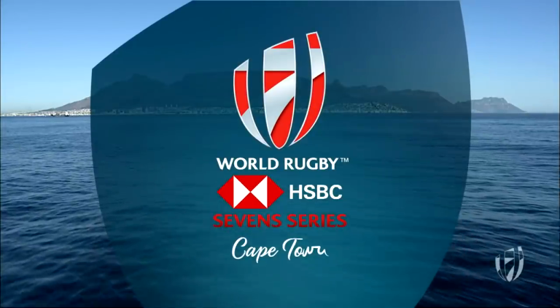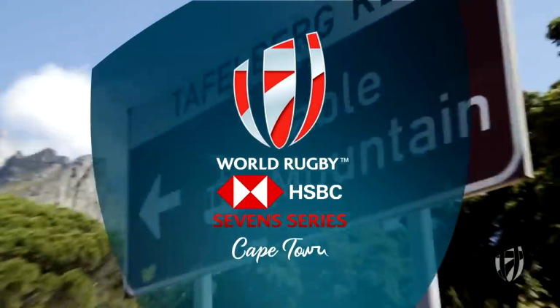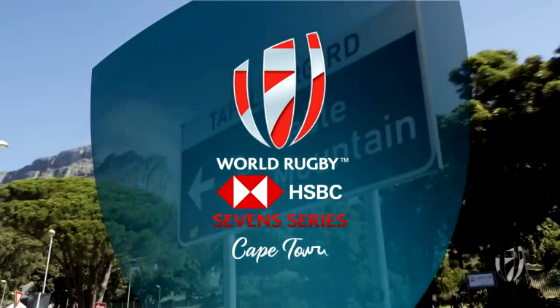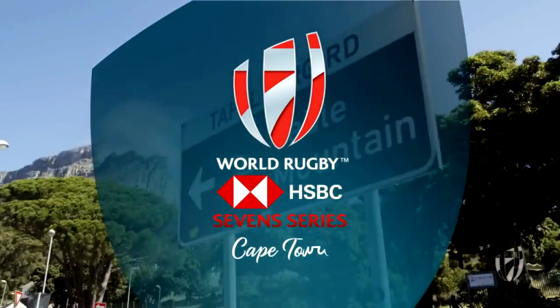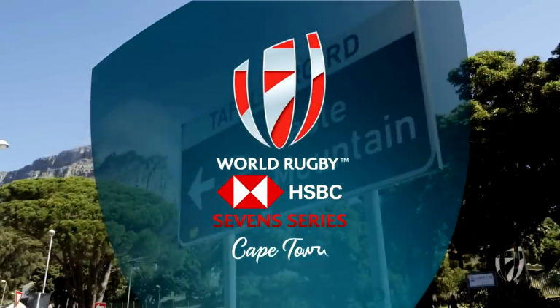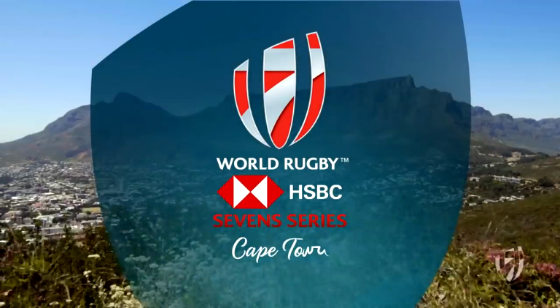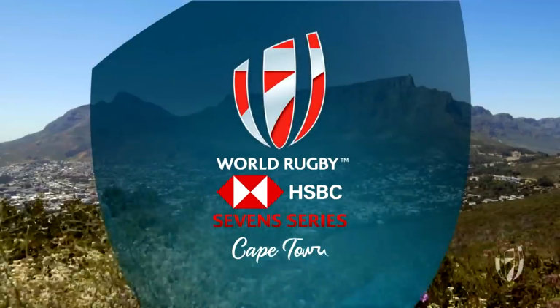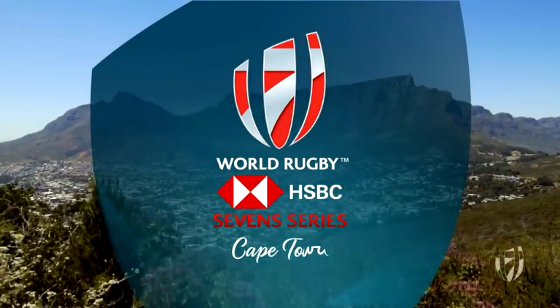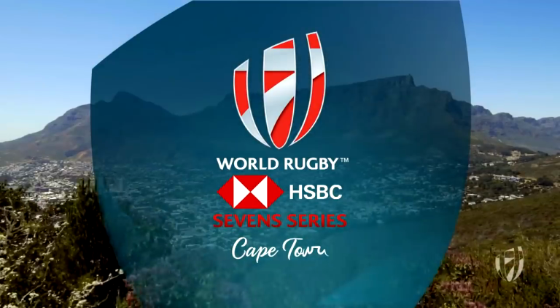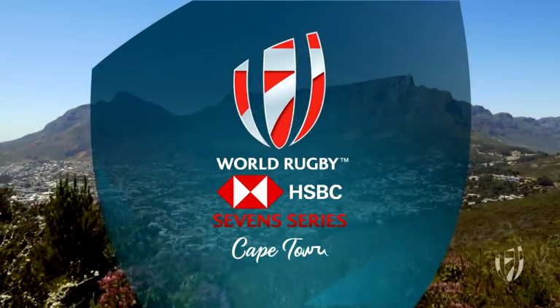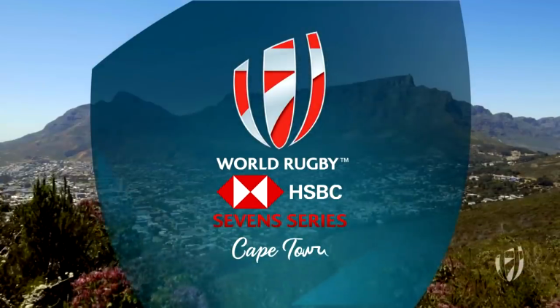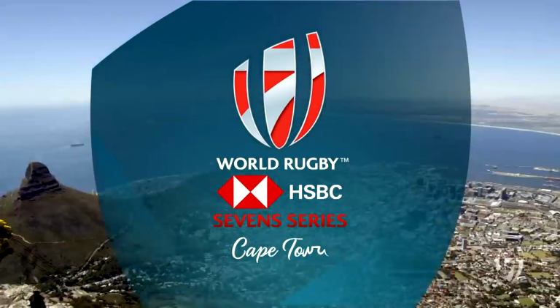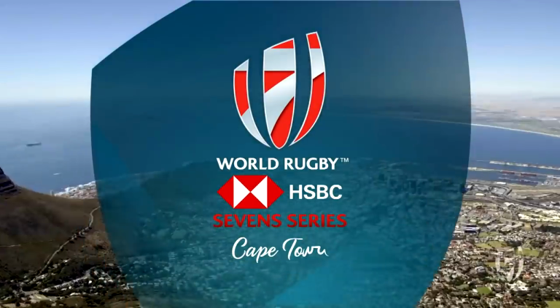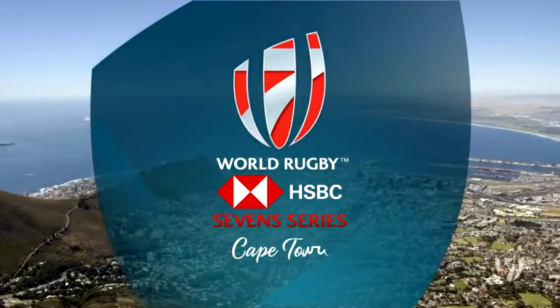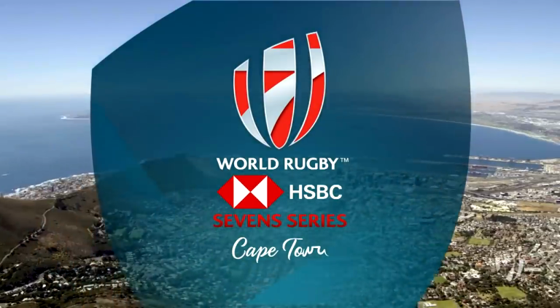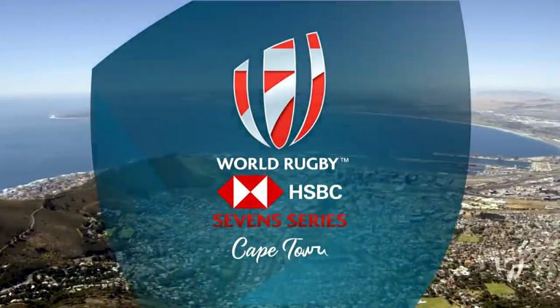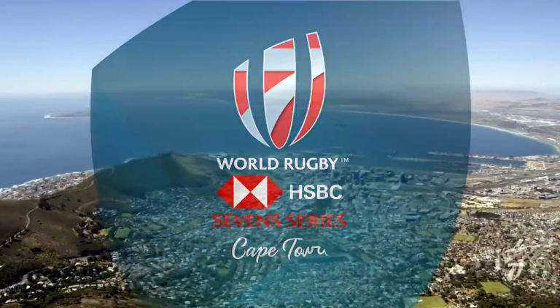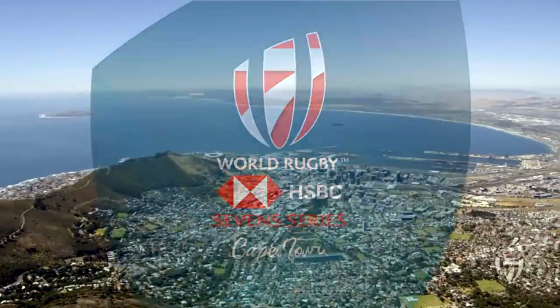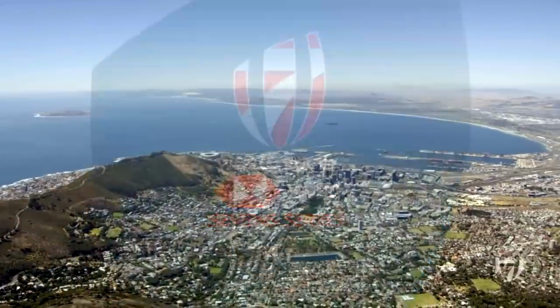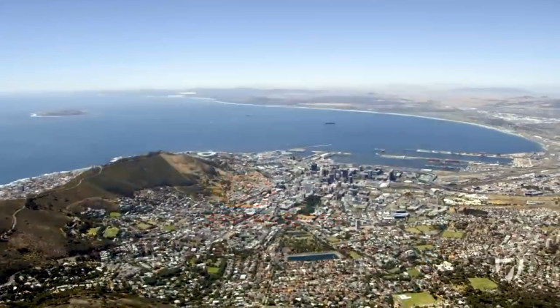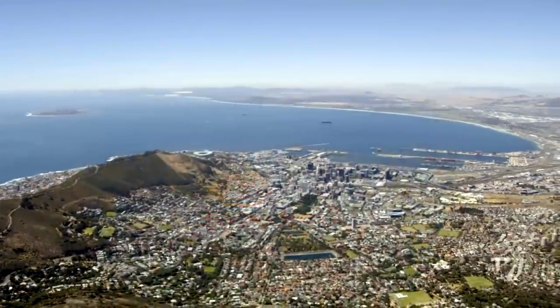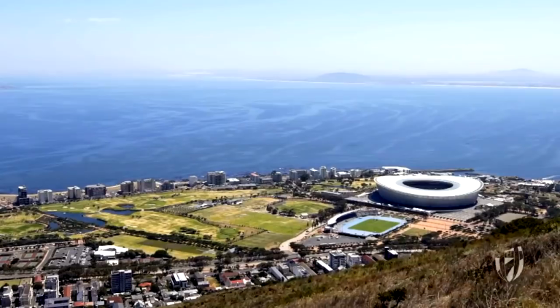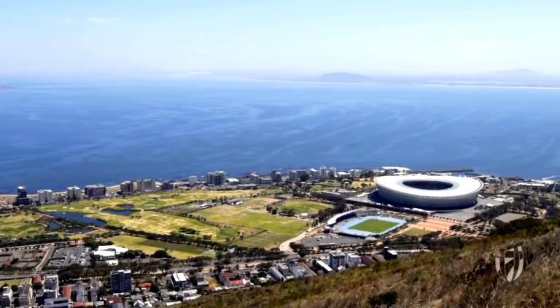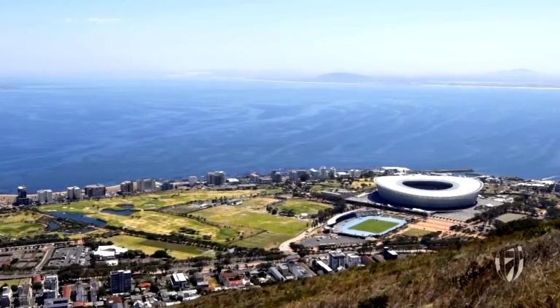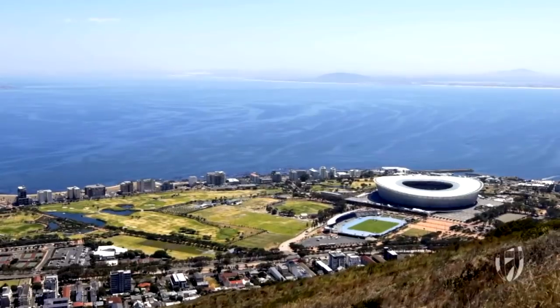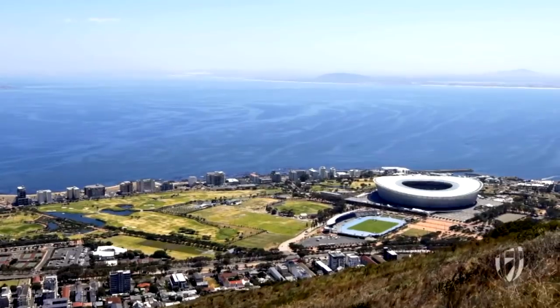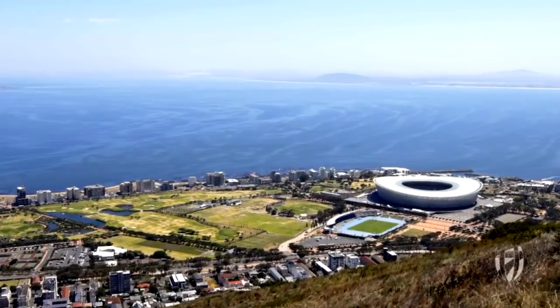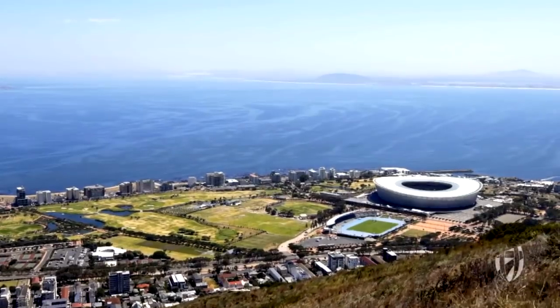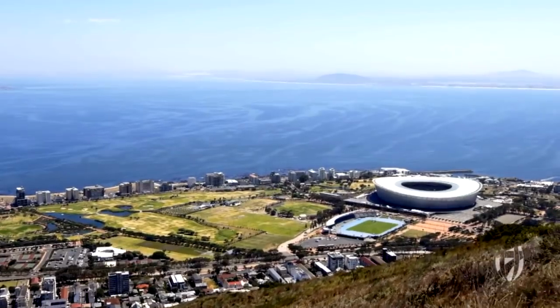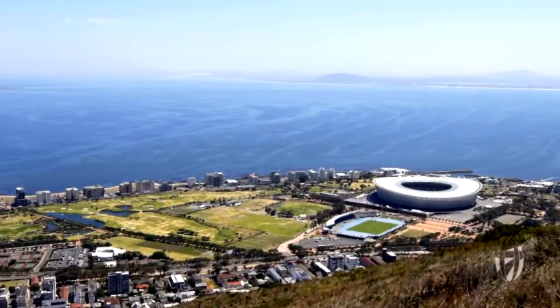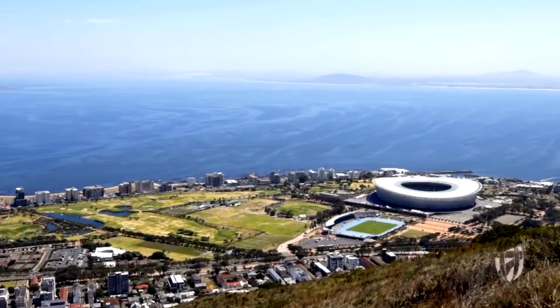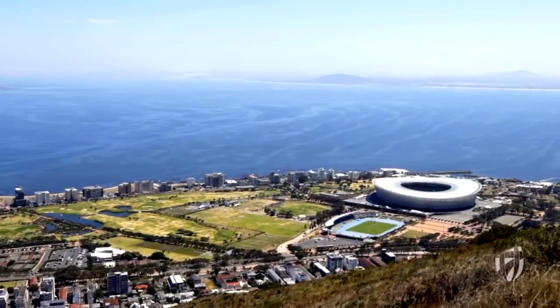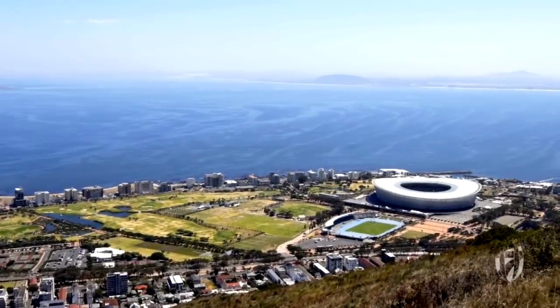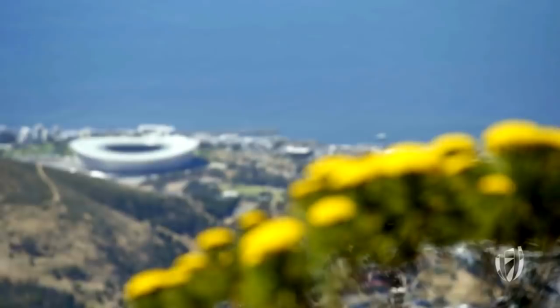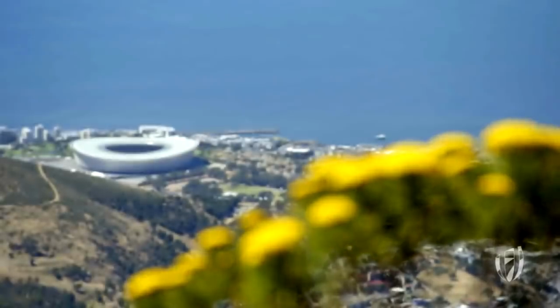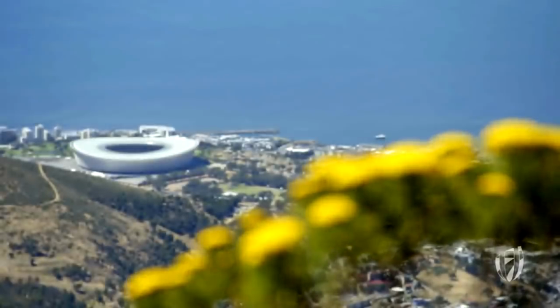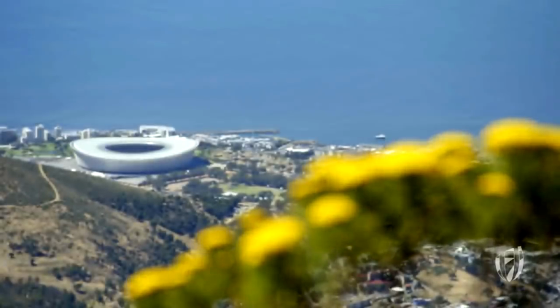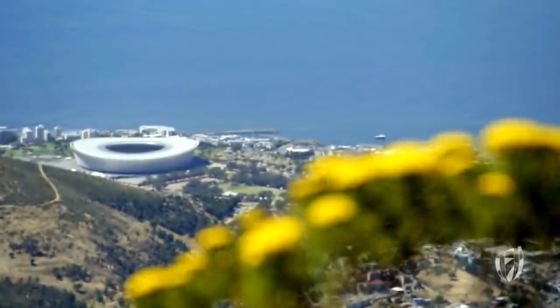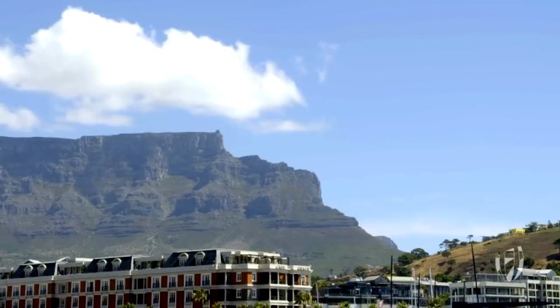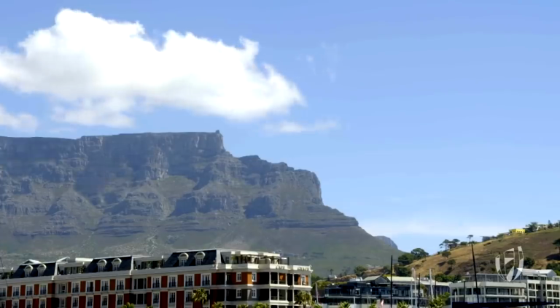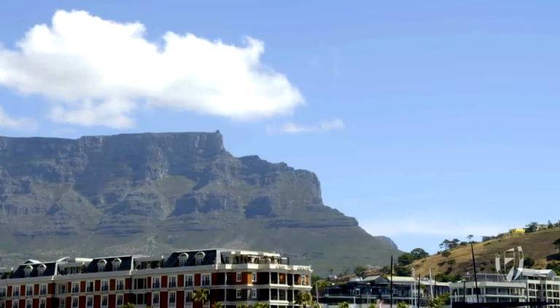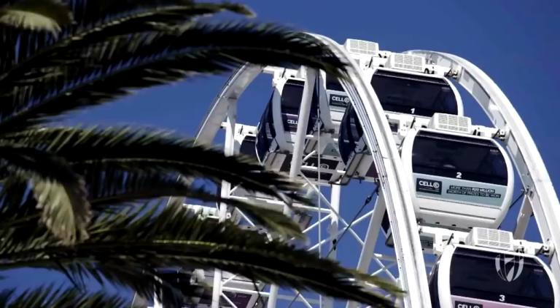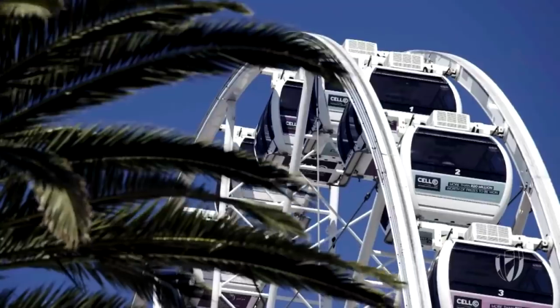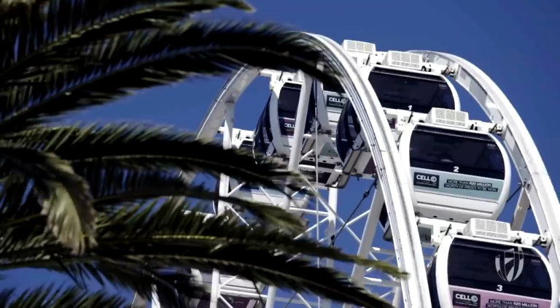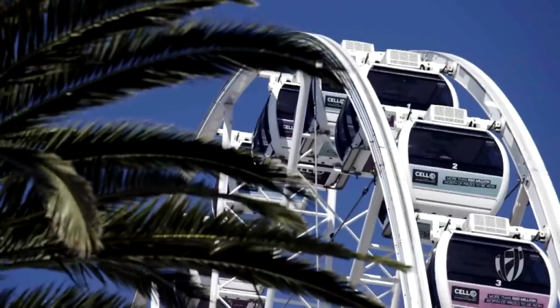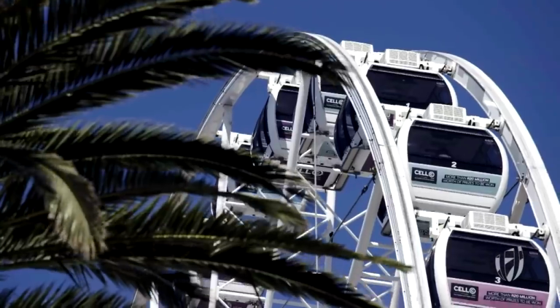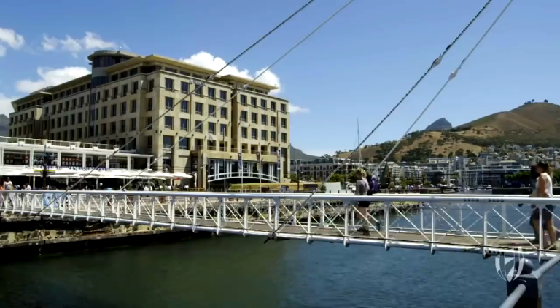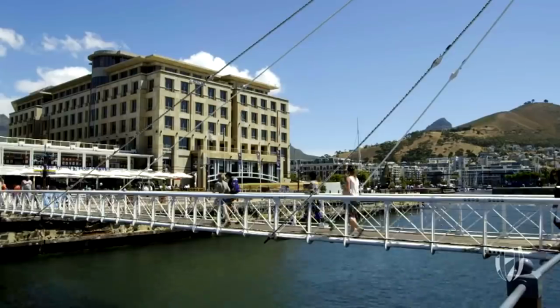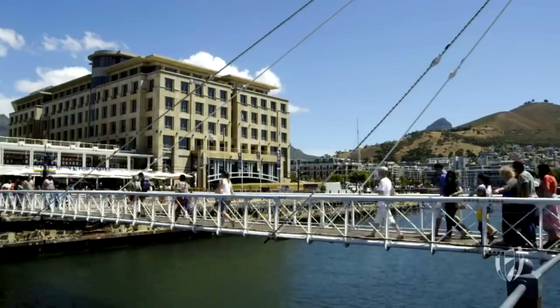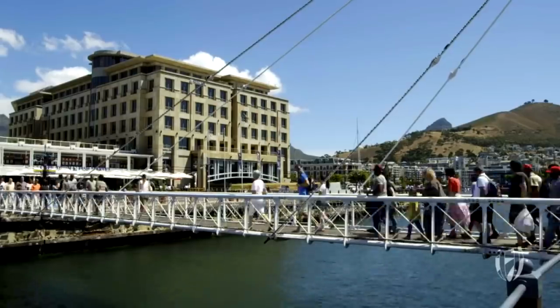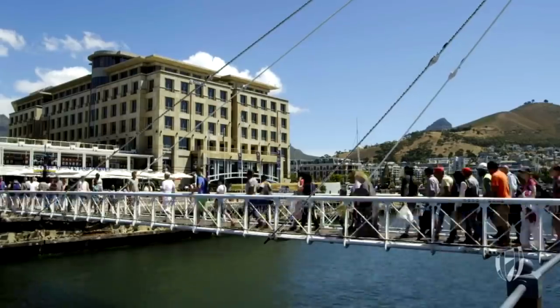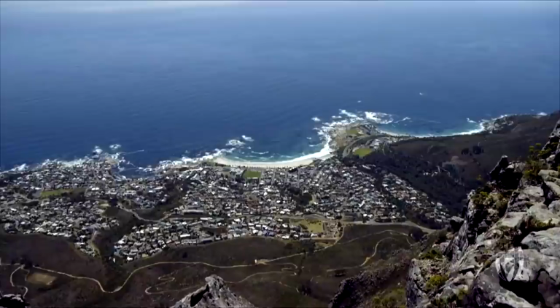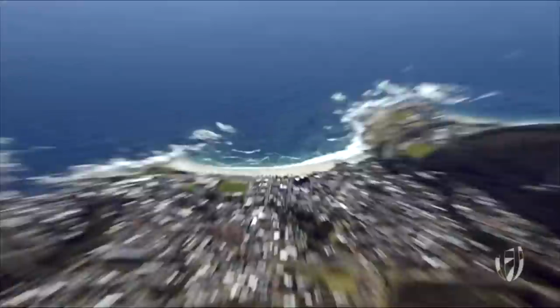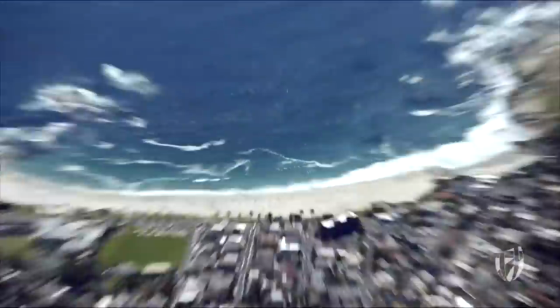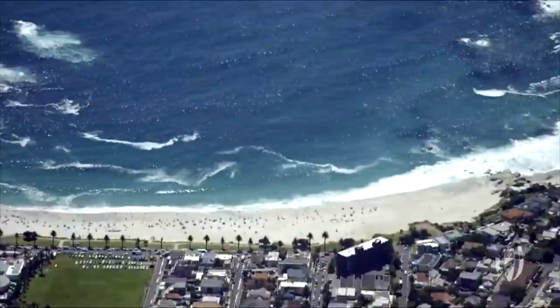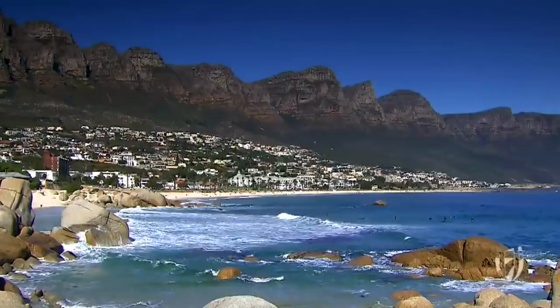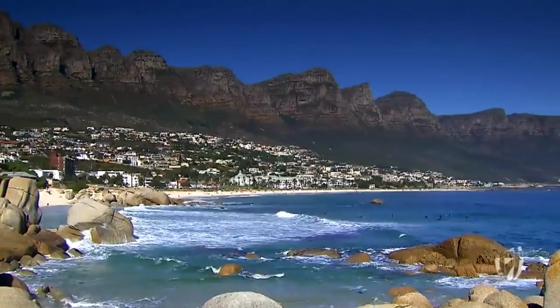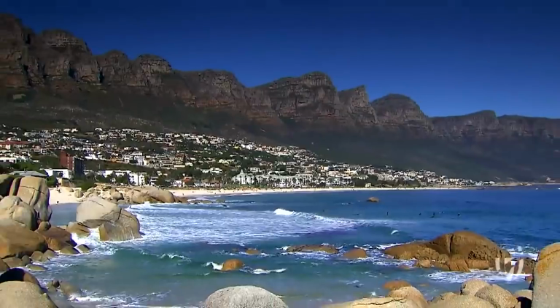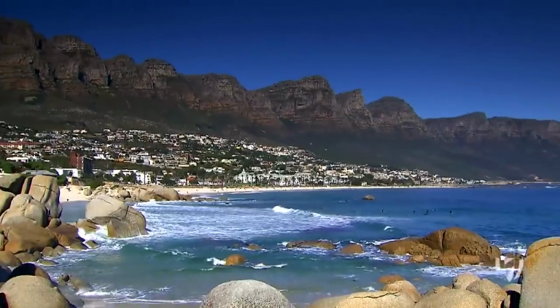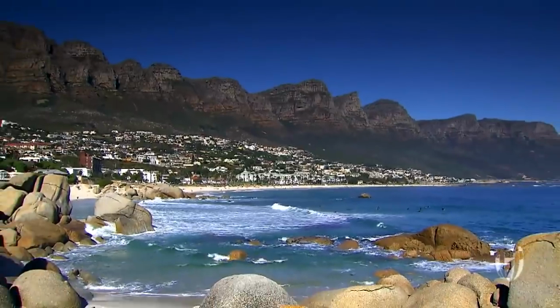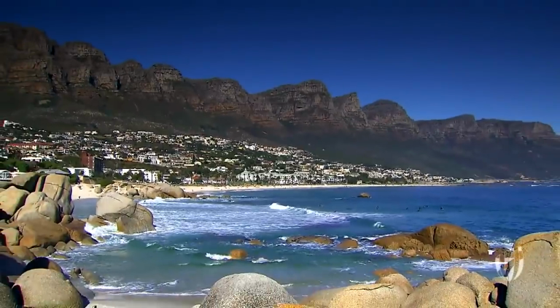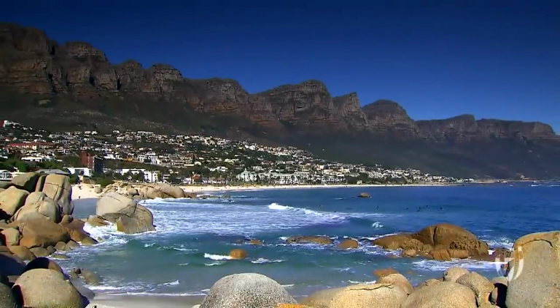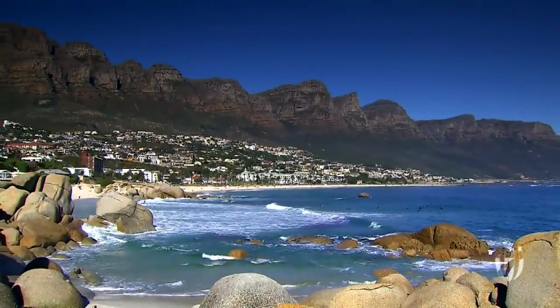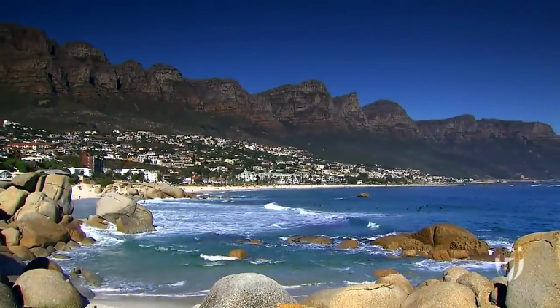Hello everyone, welcome to Cape Town, South Africa's mother city, the second event on the HSBC World Rugby Sevens Series.